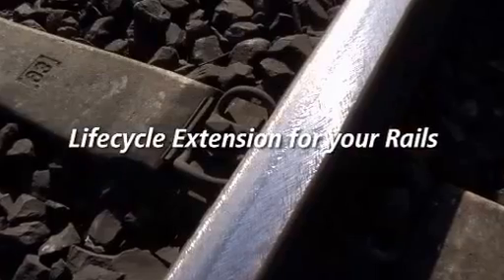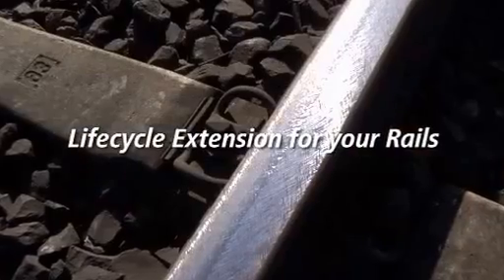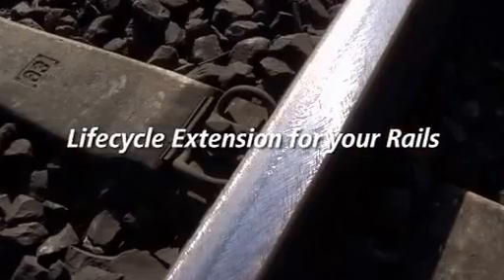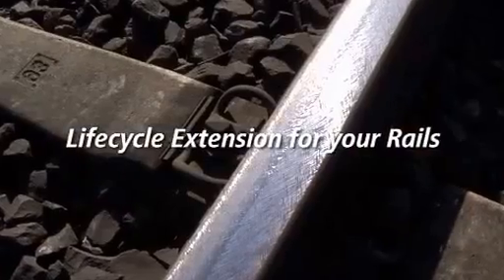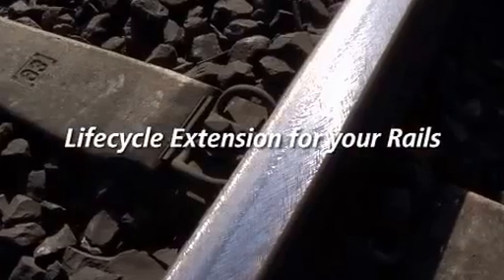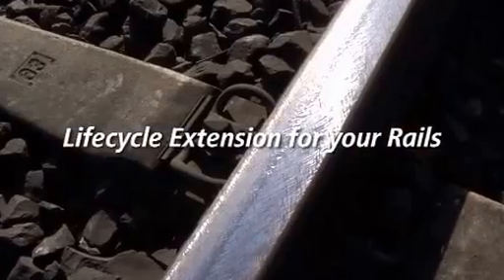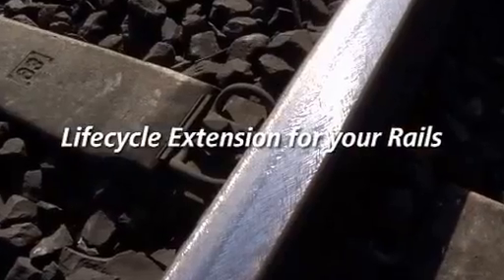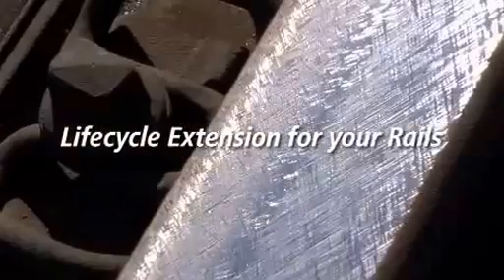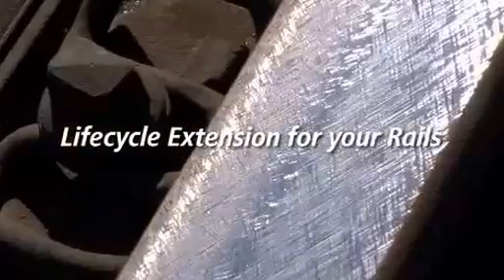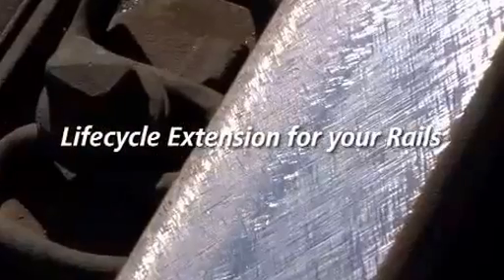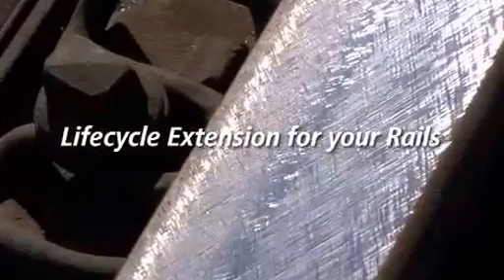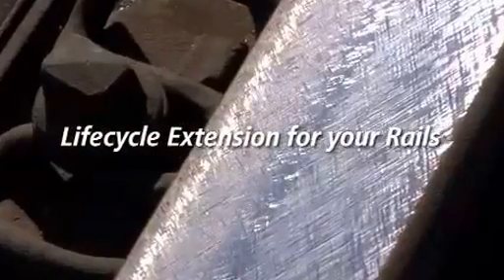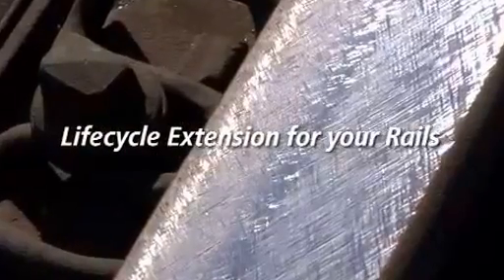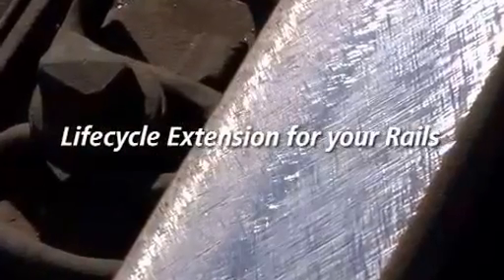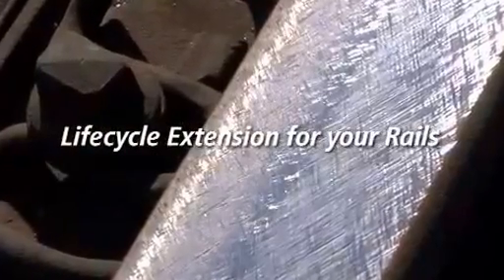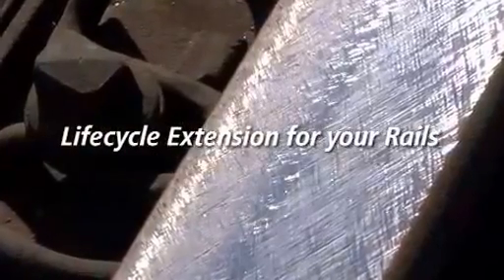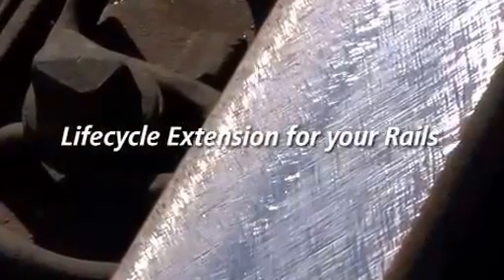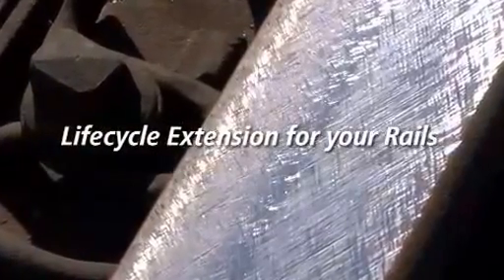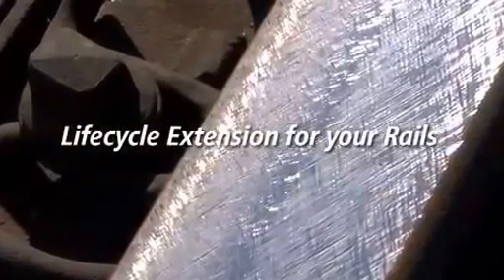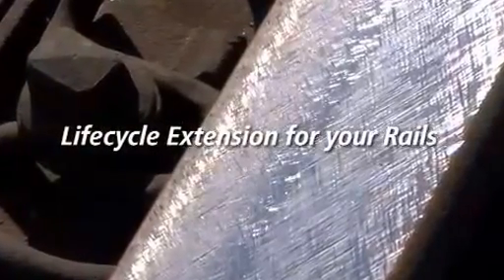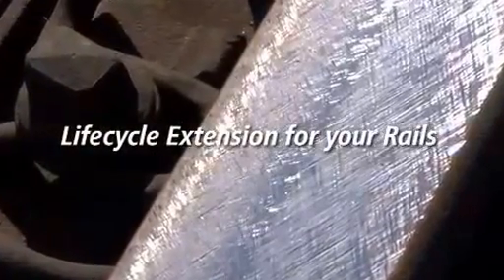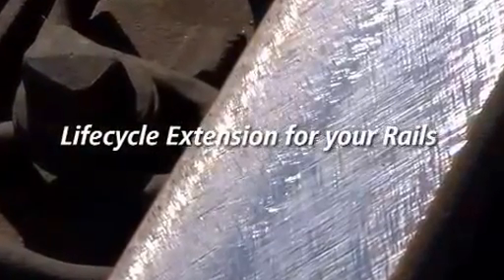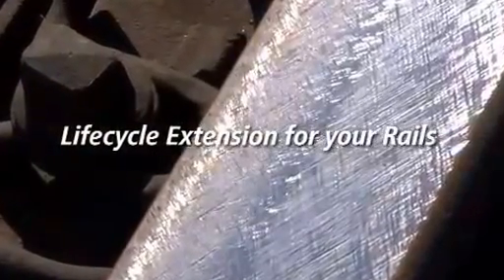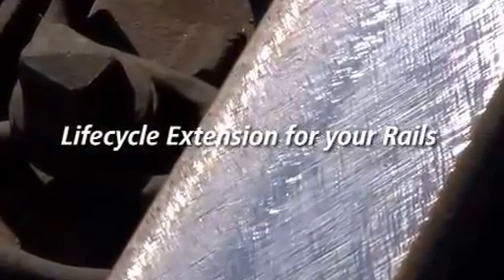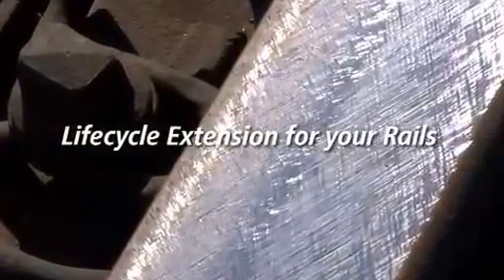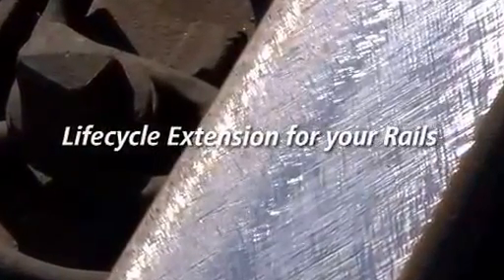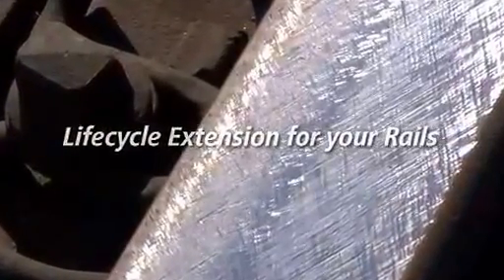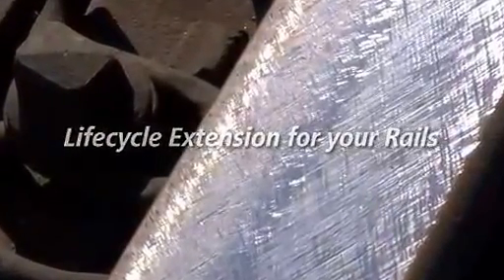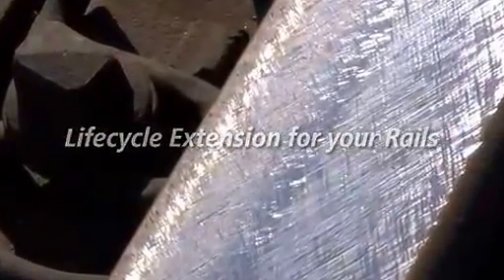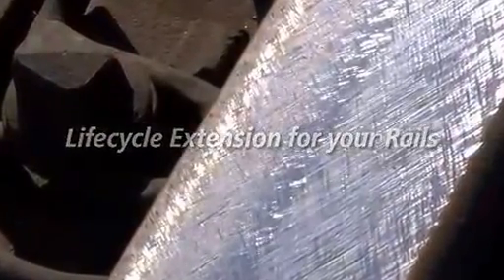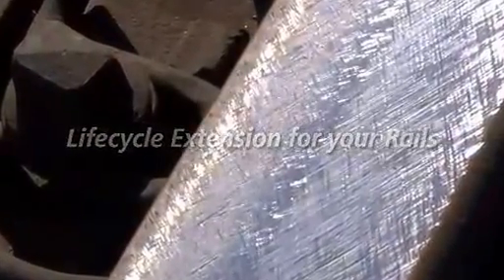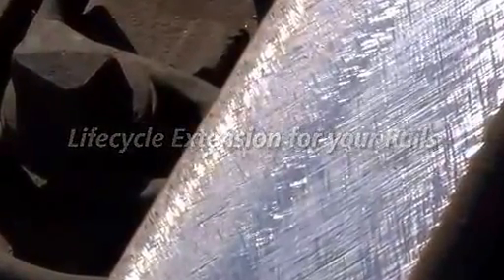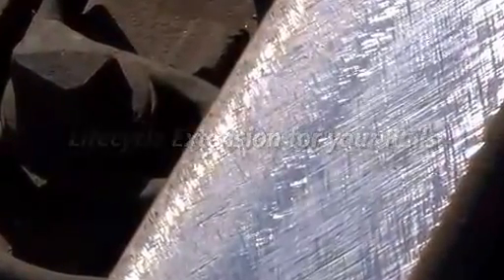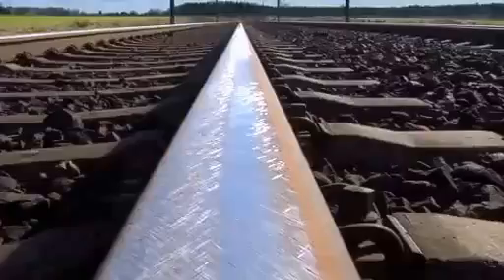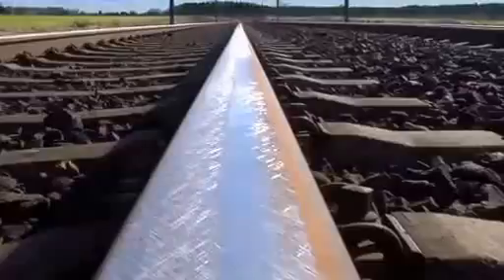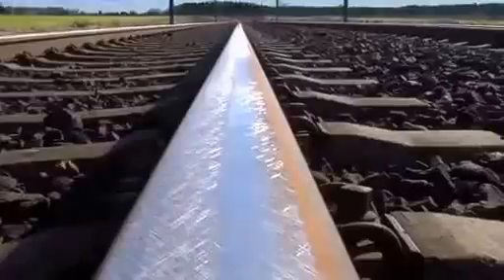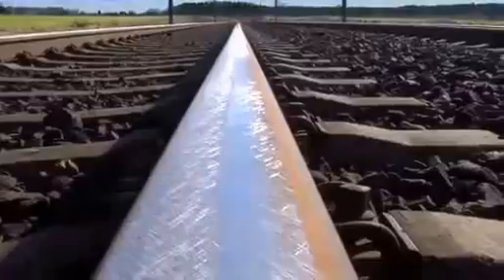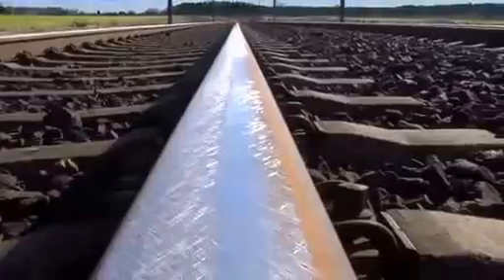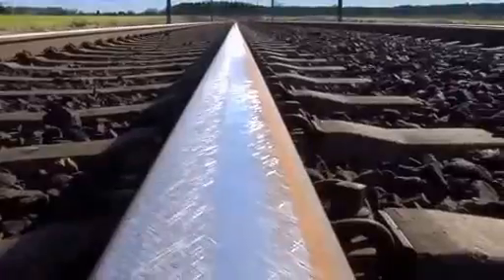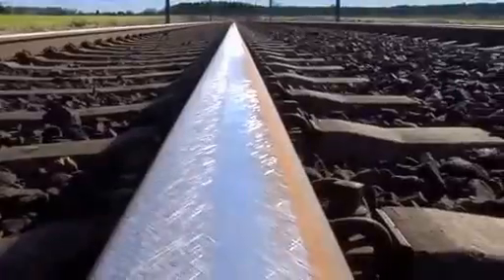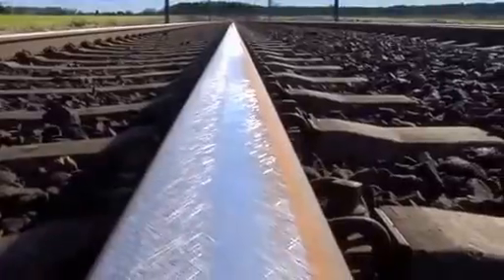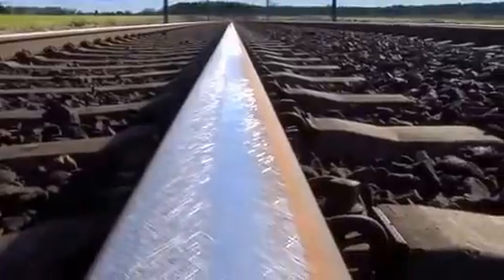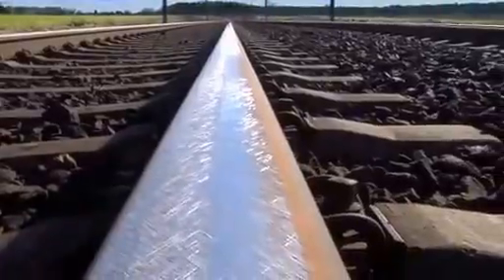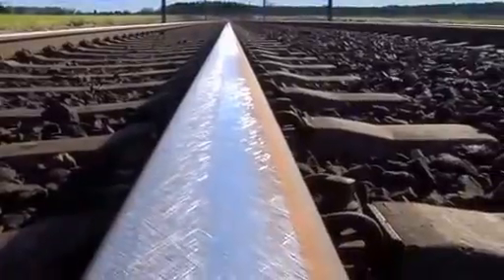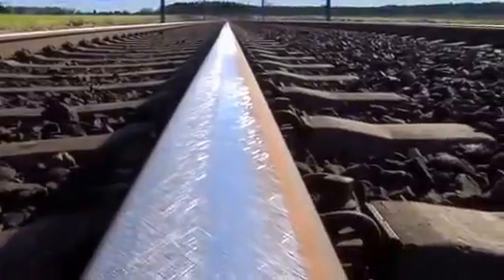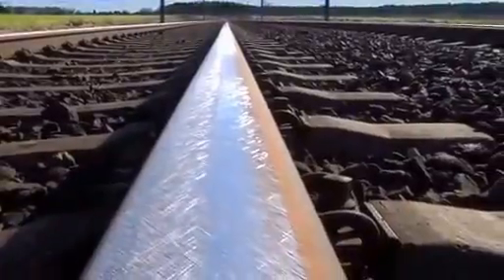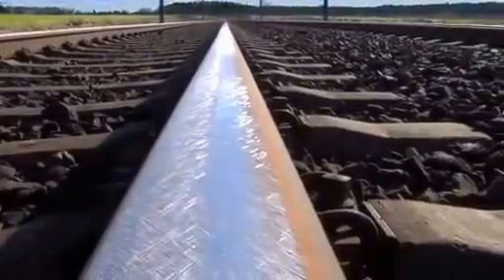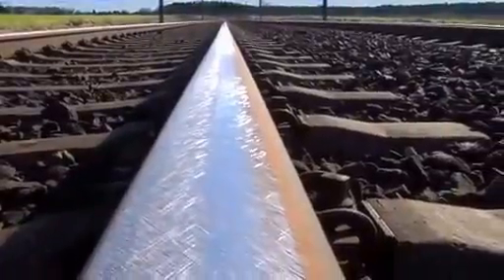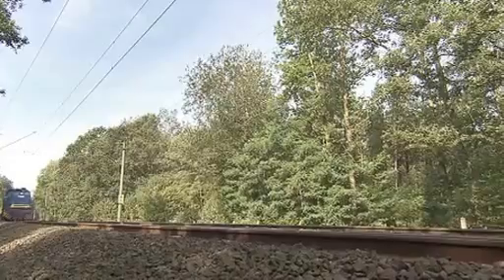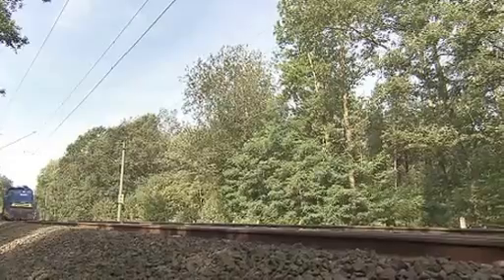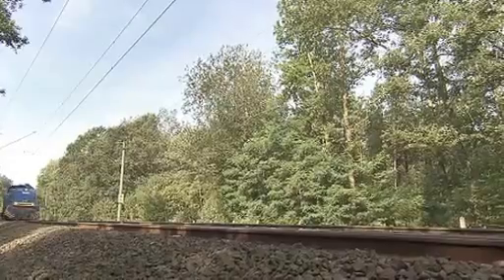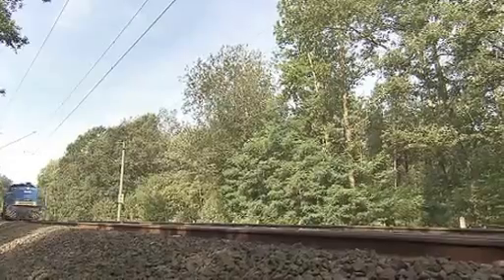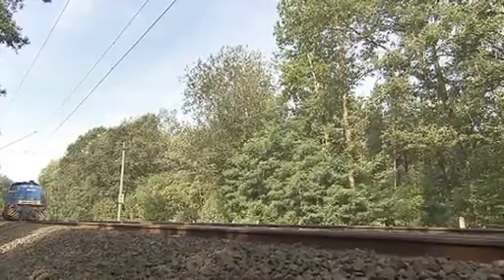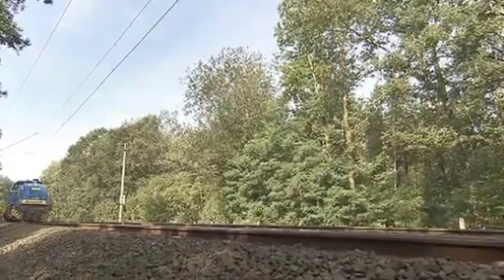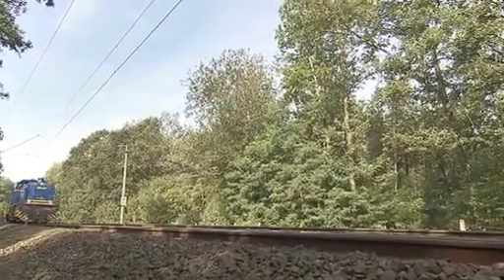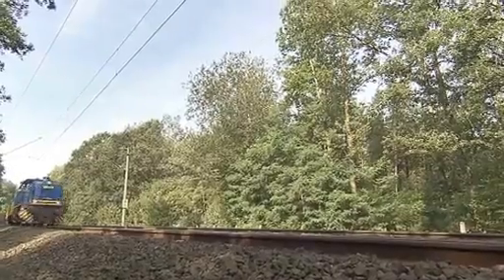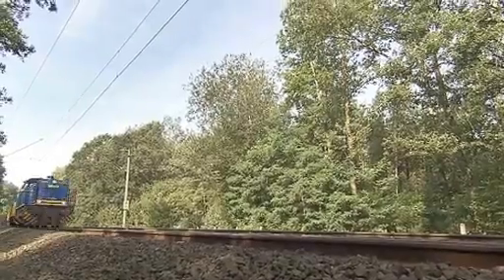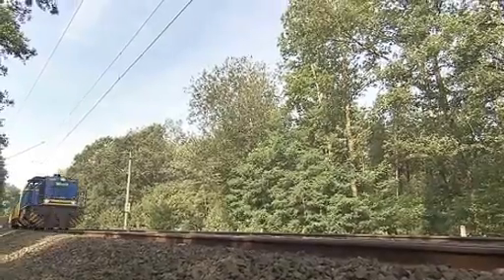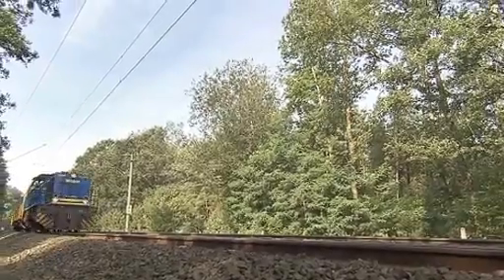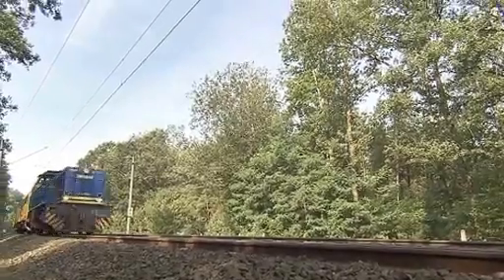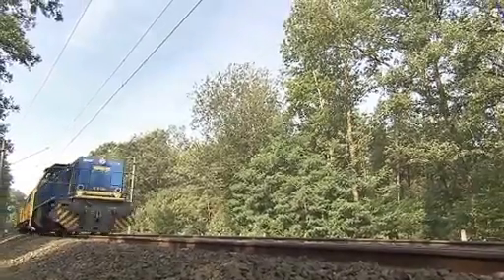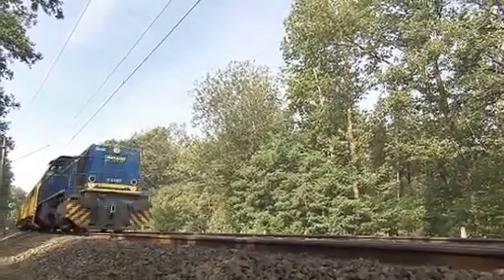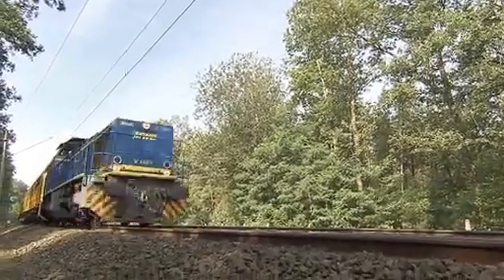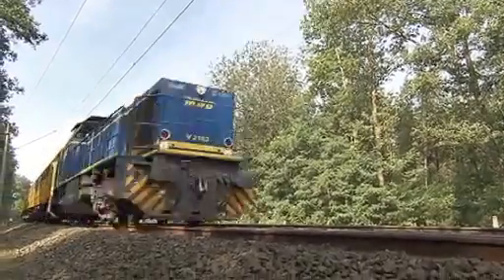The outcome? Impeccable rails — quiet and safe to run on, and with a much prolonged service life.